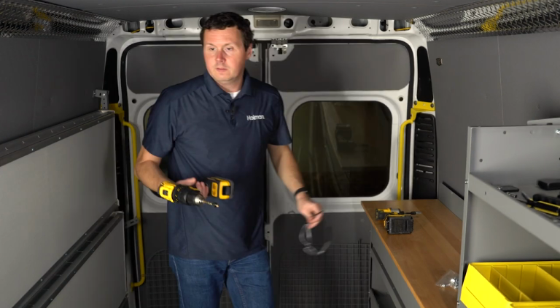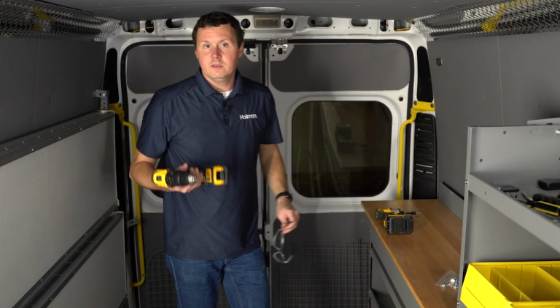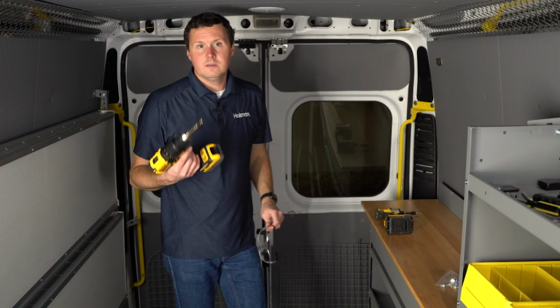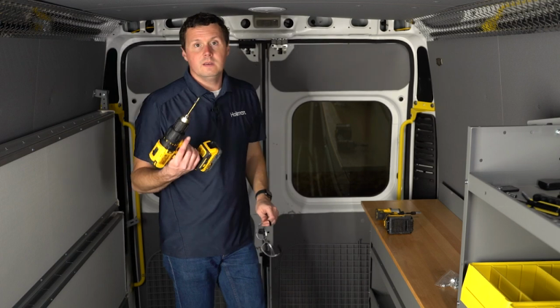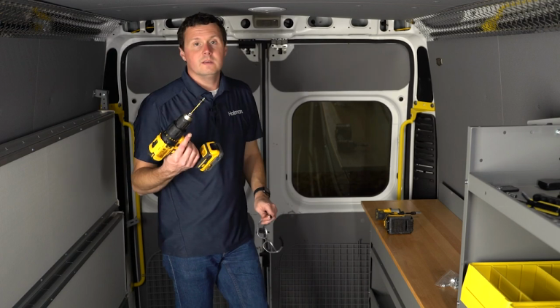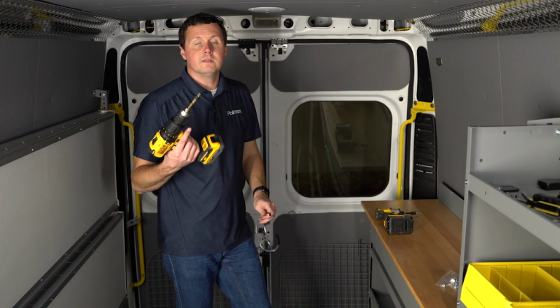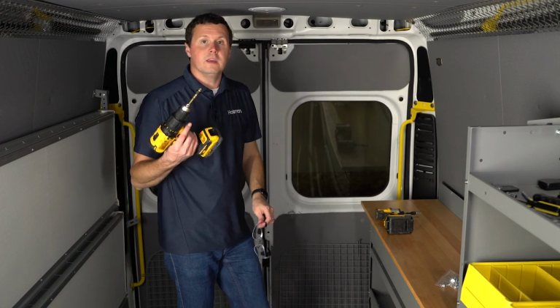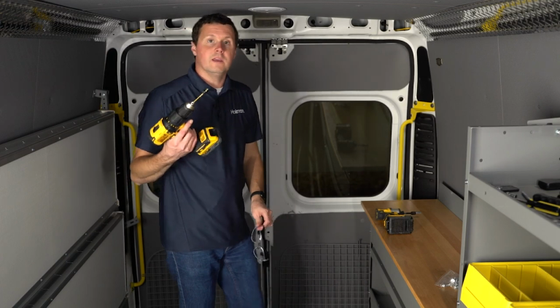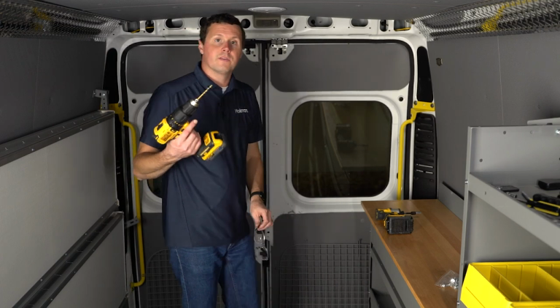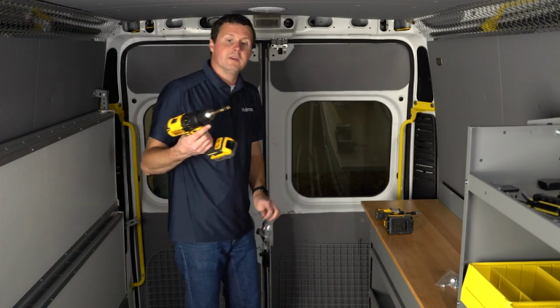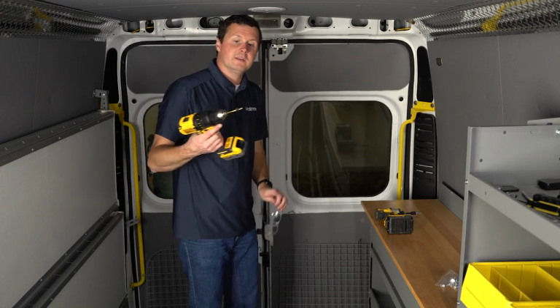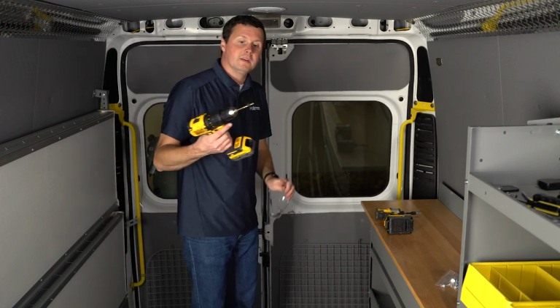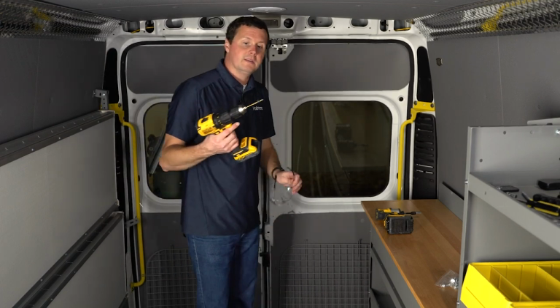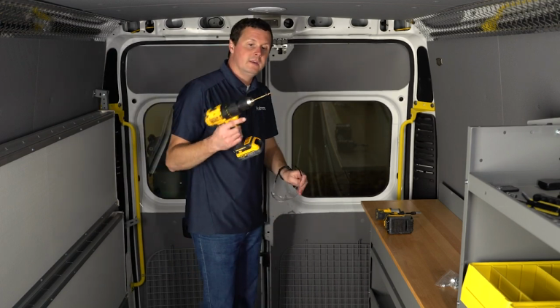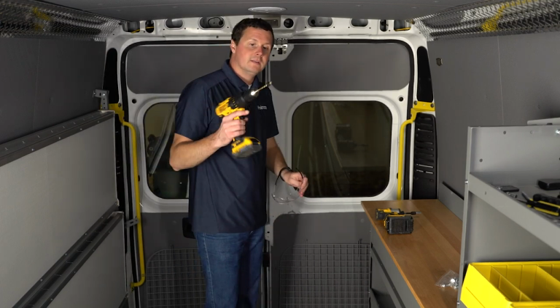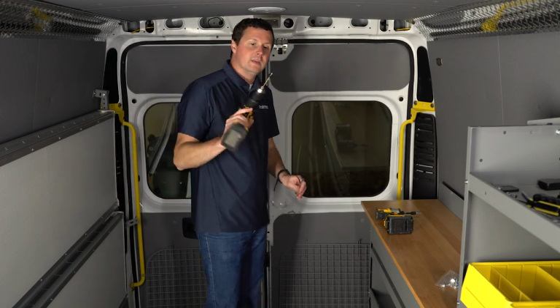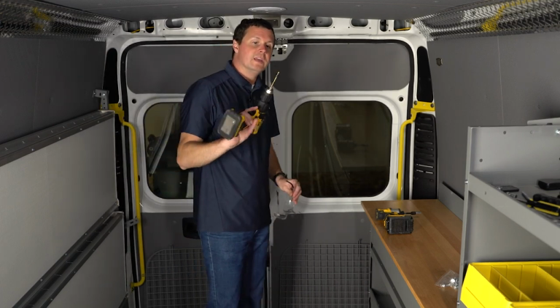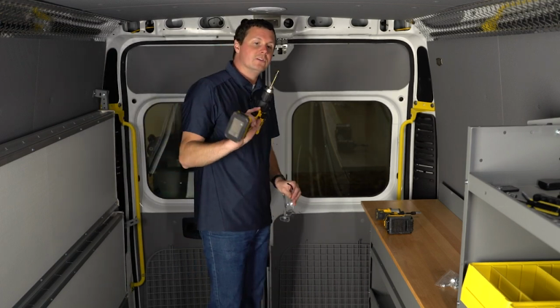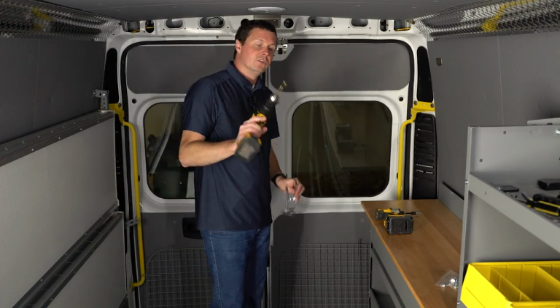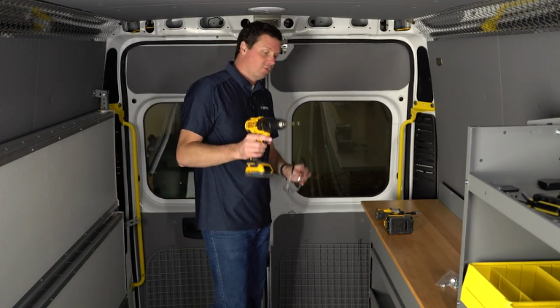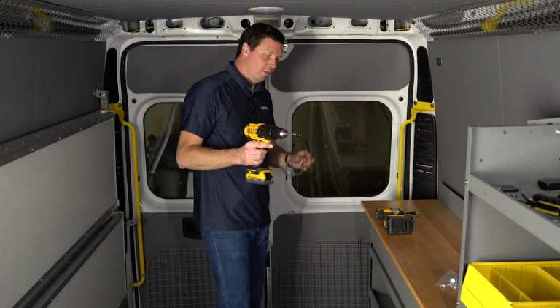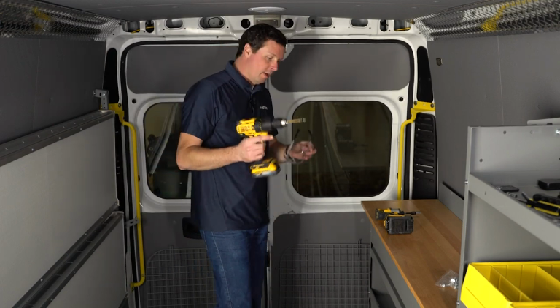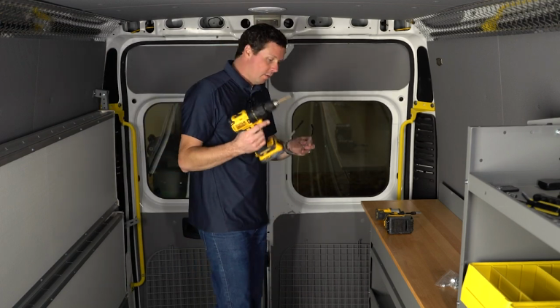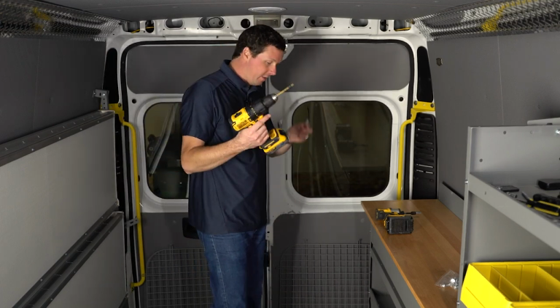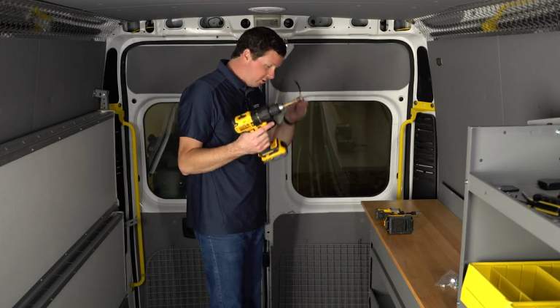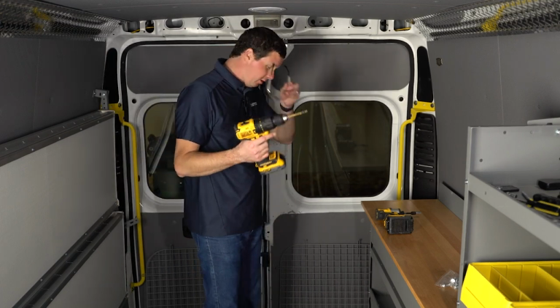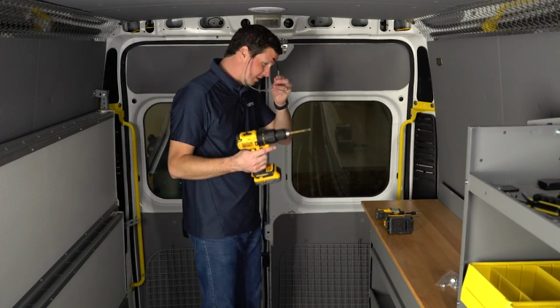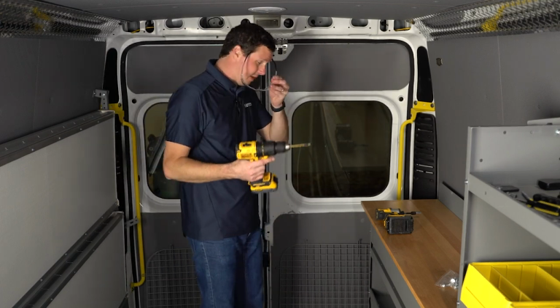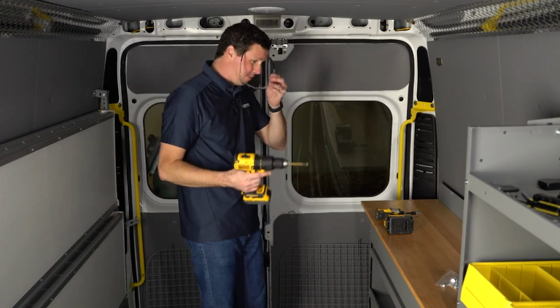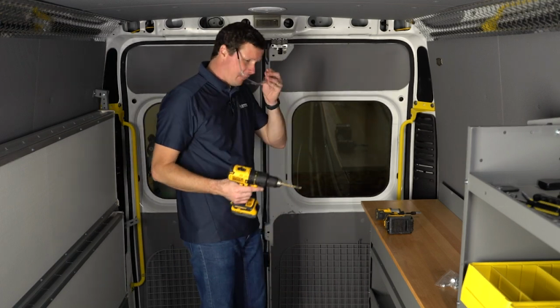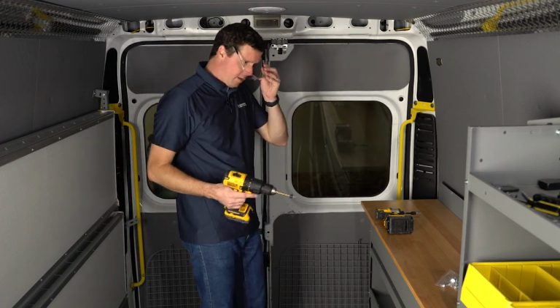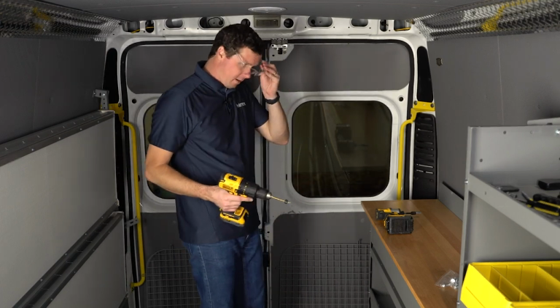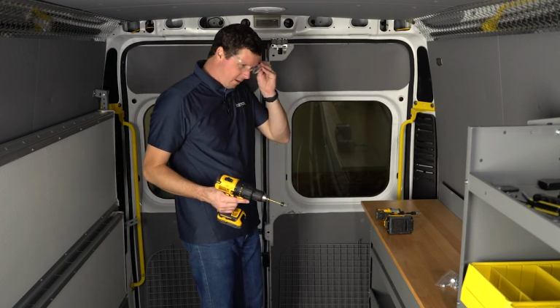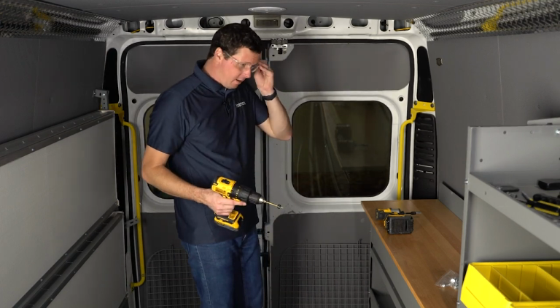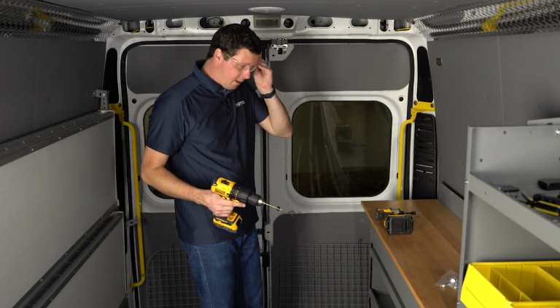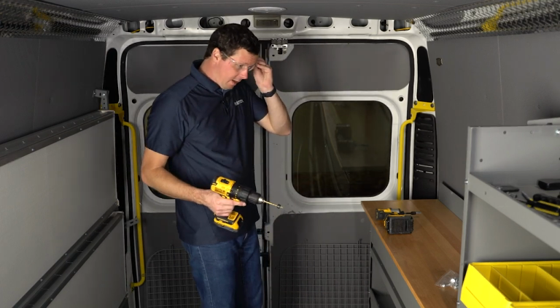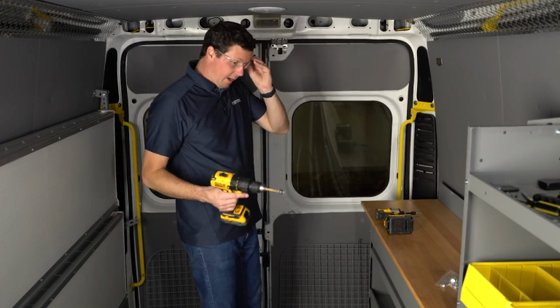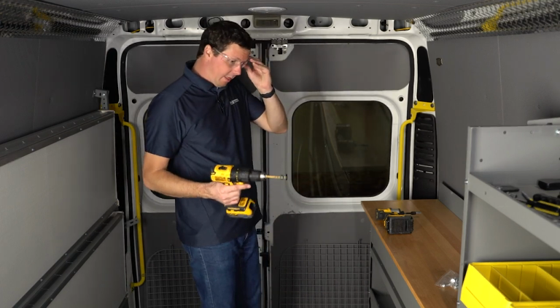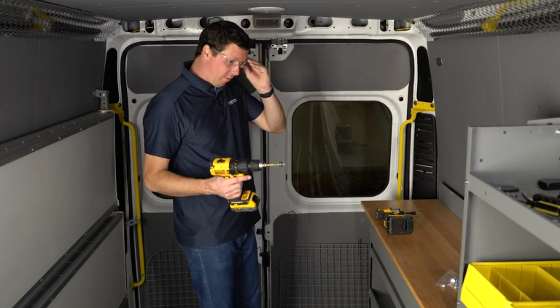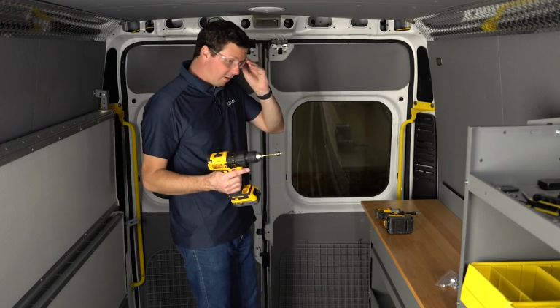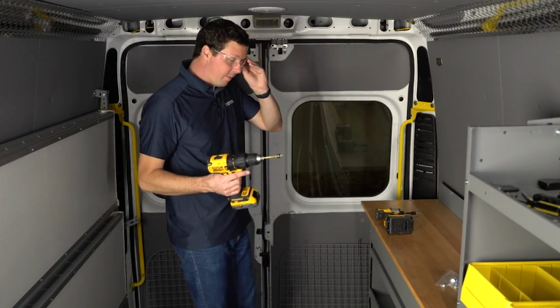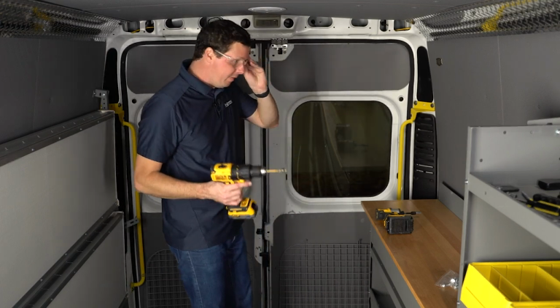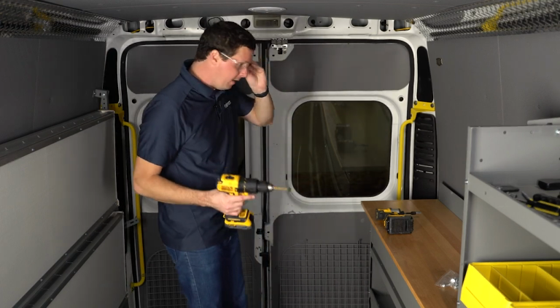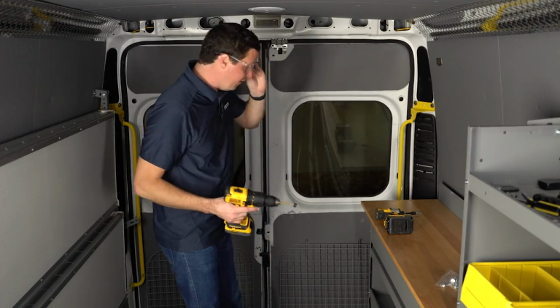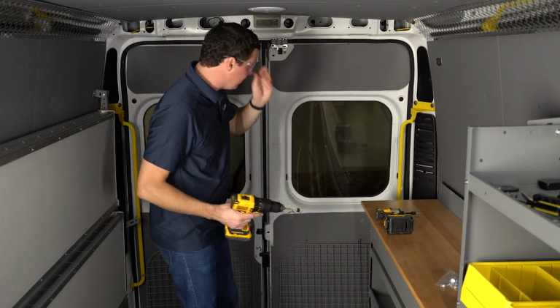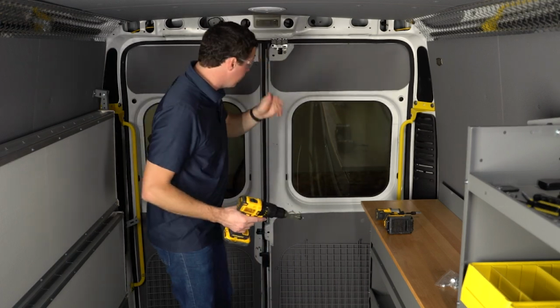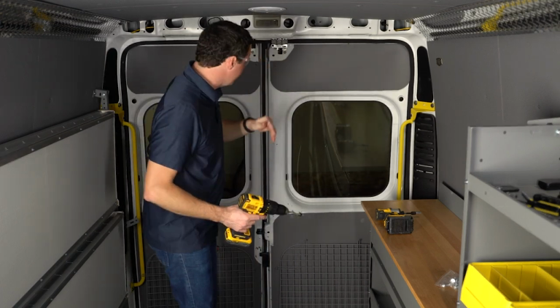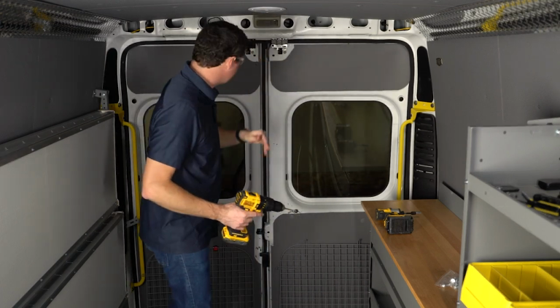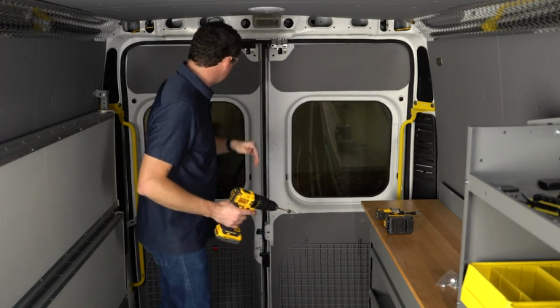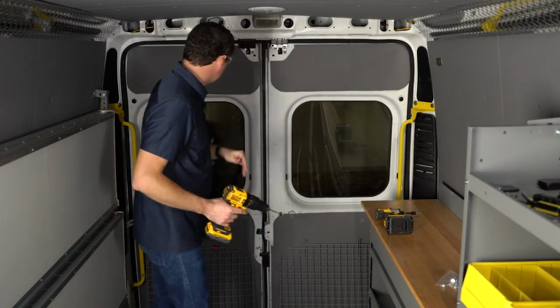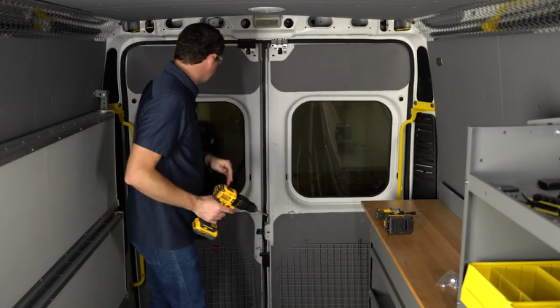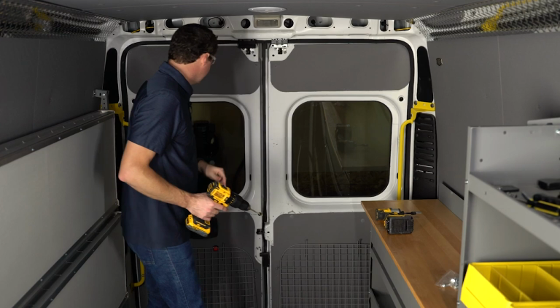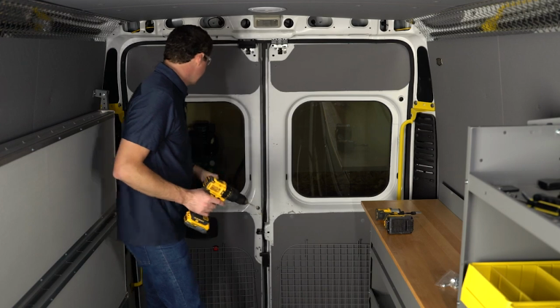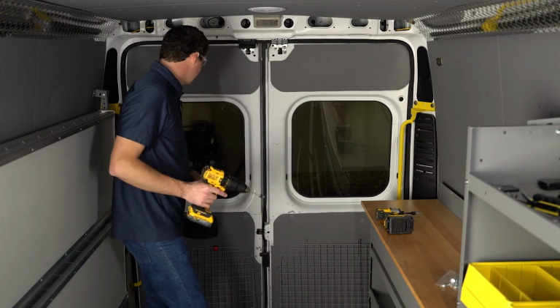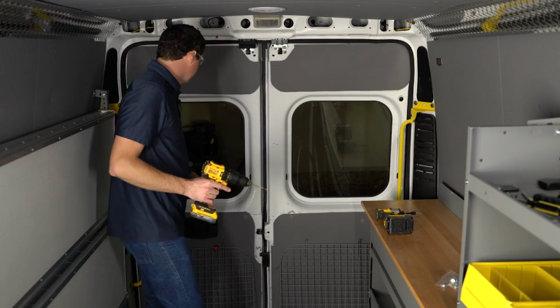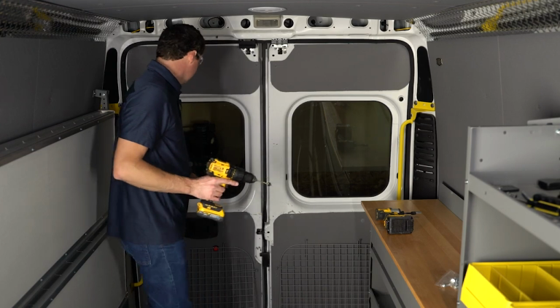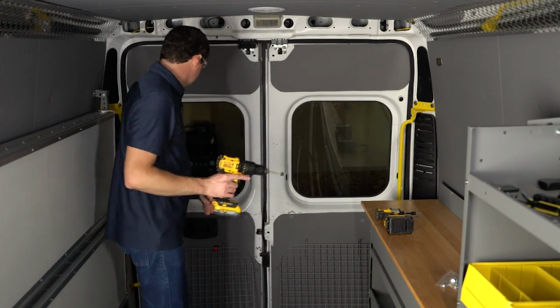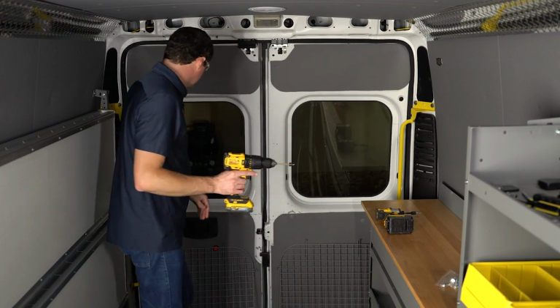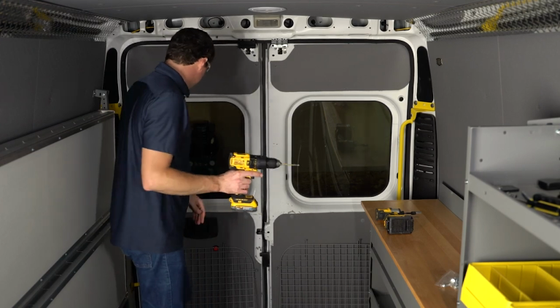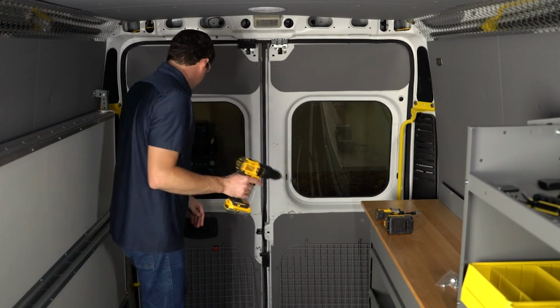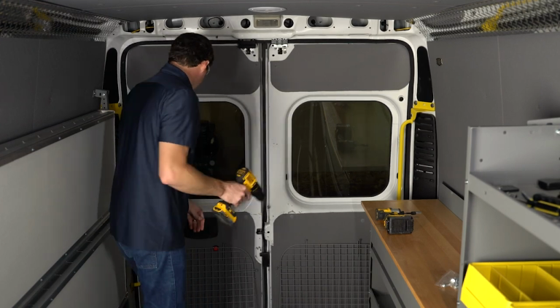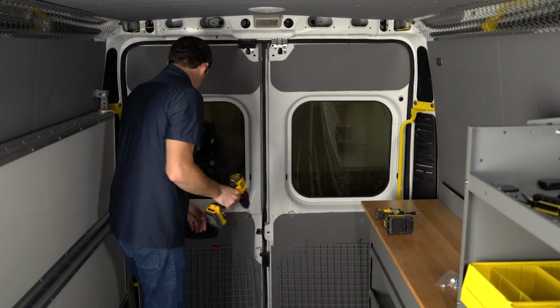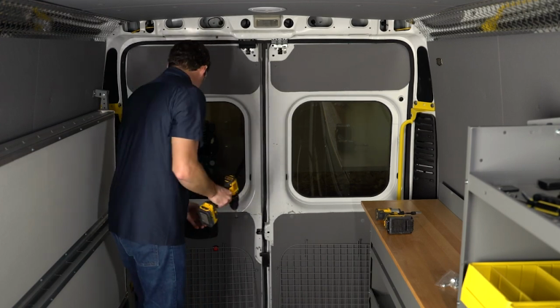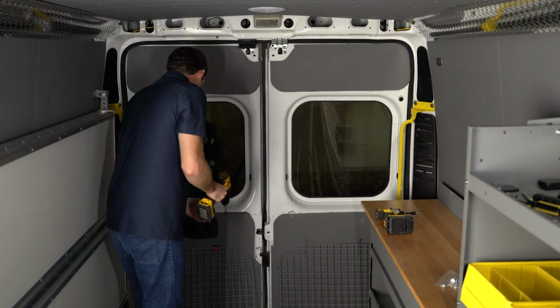This is a 3/16 inch drill bit with a drill stop on there. I highly recommend that if you're going to be drilling into the van at all. So let's drill our holes.